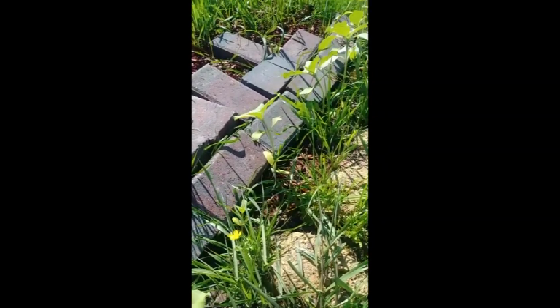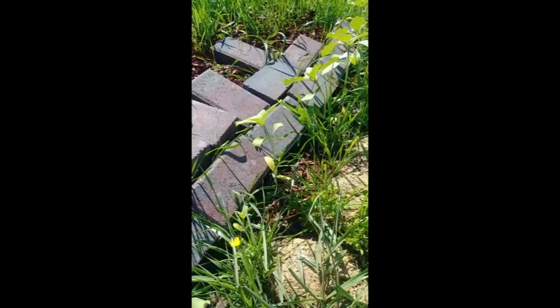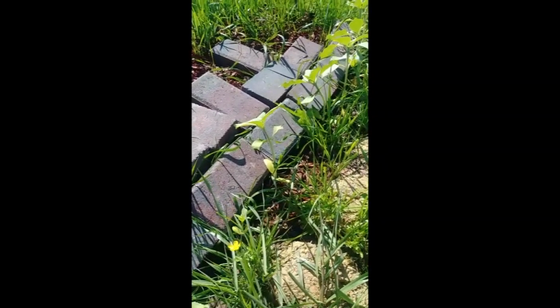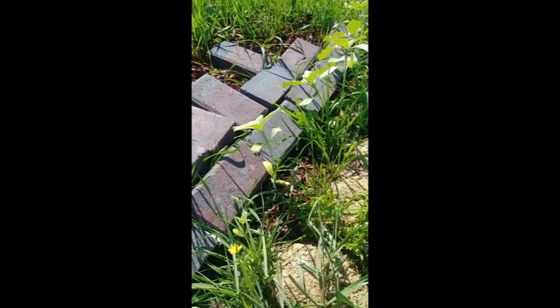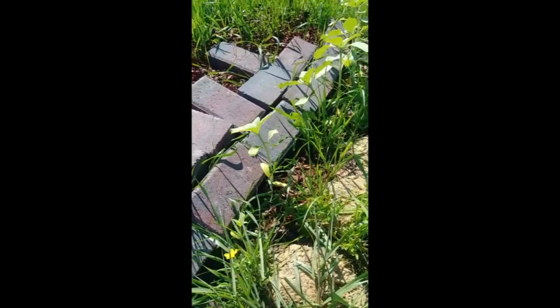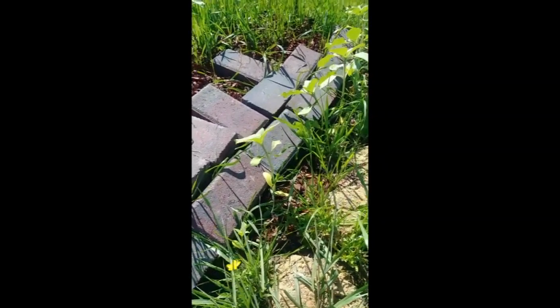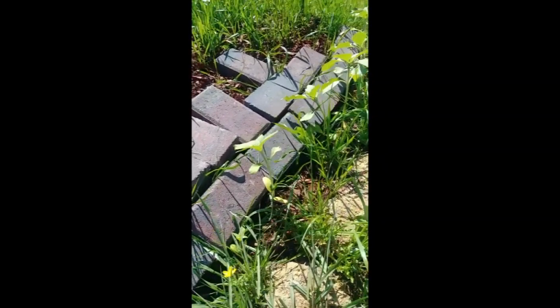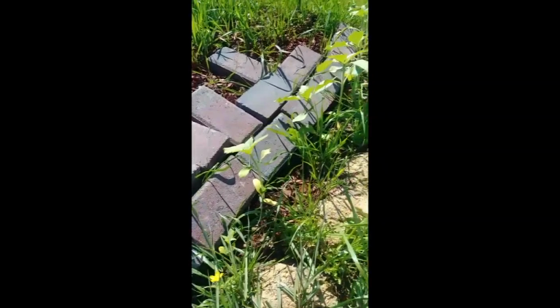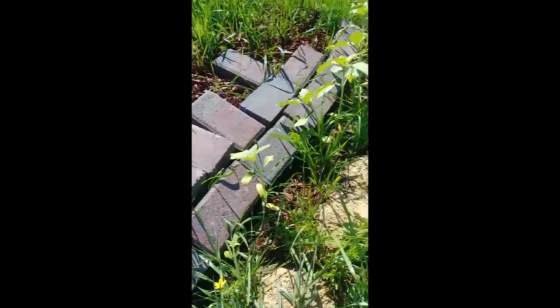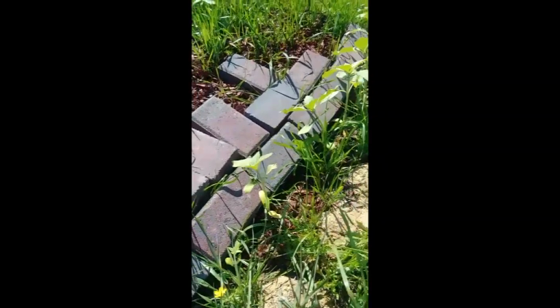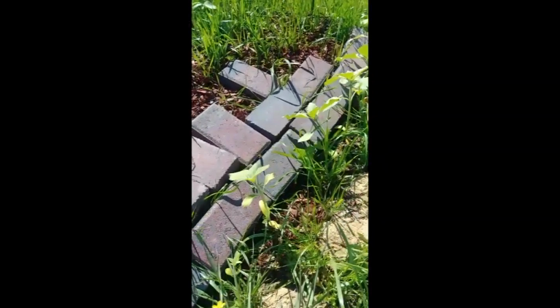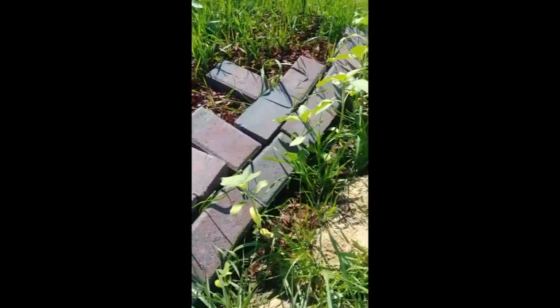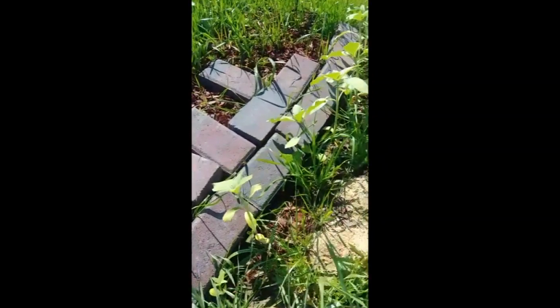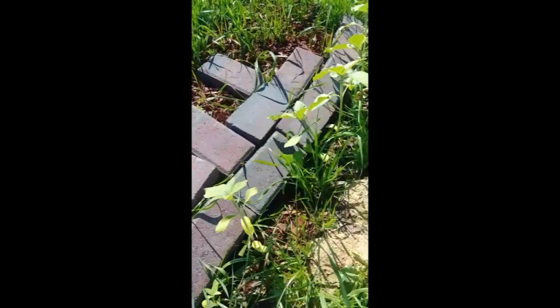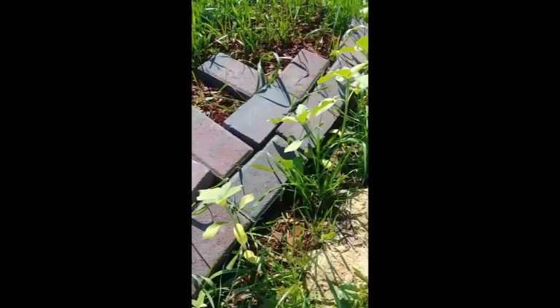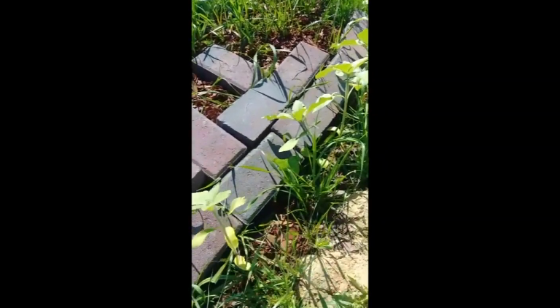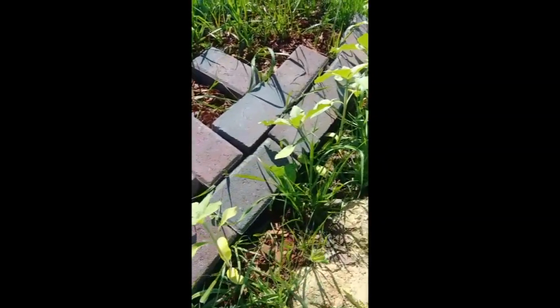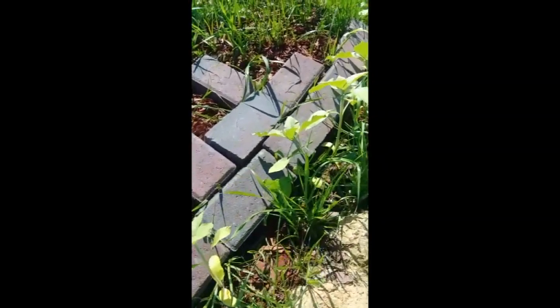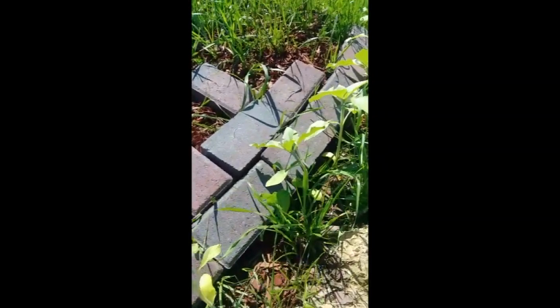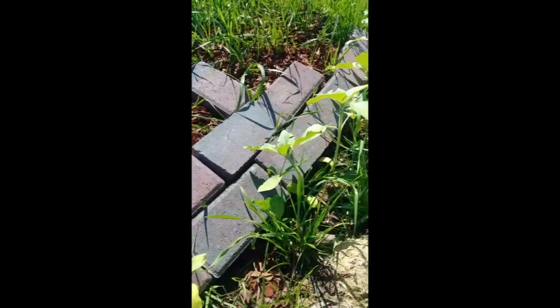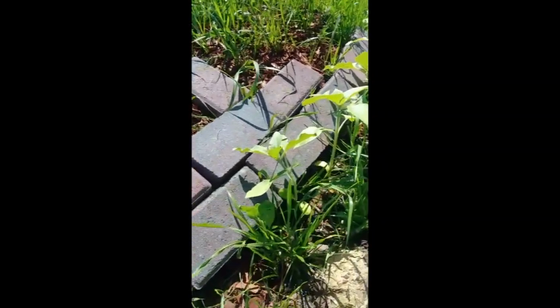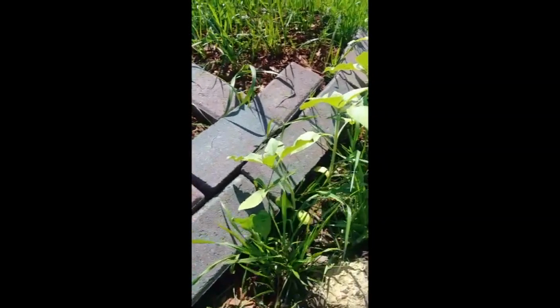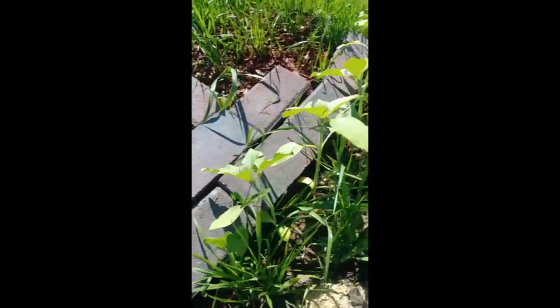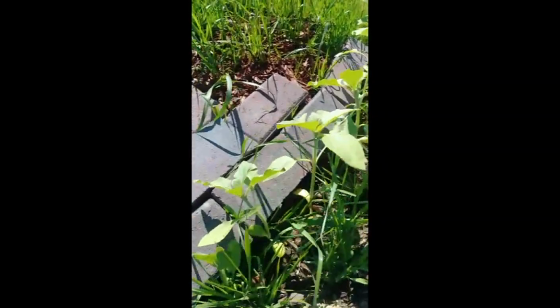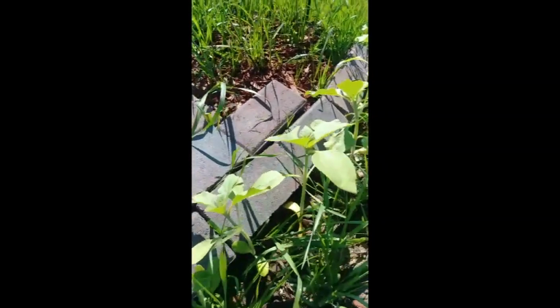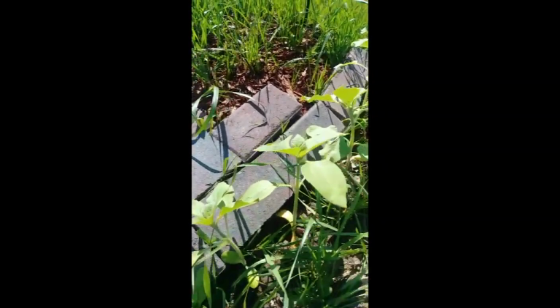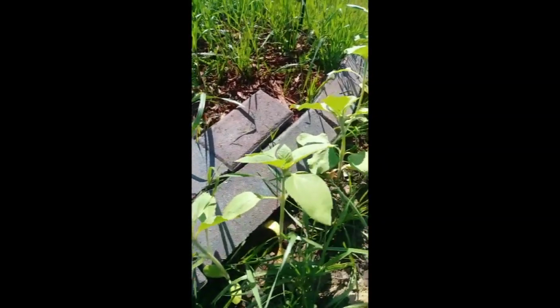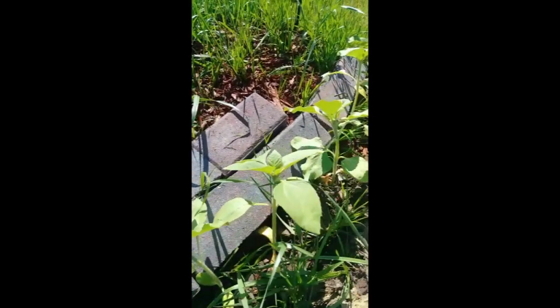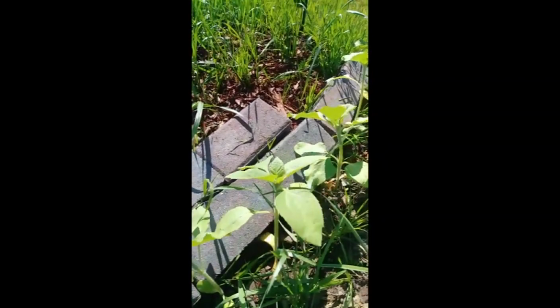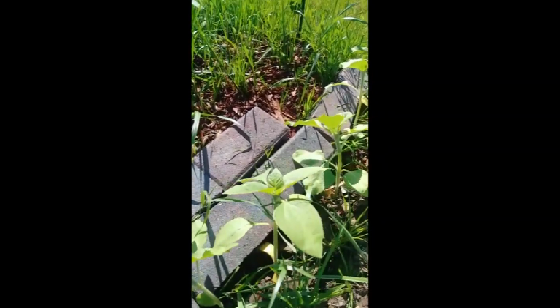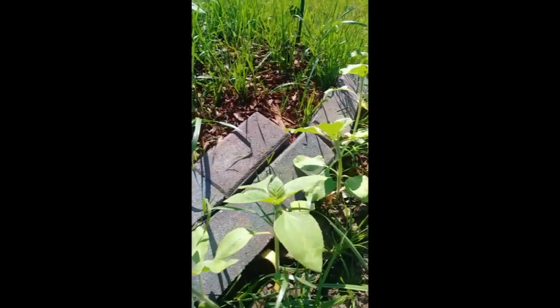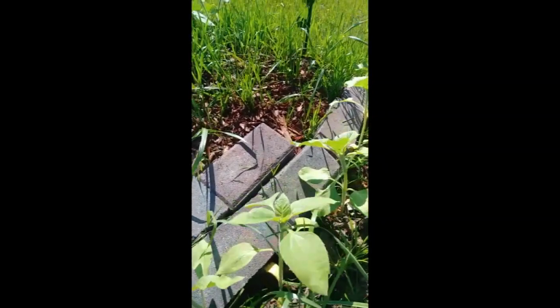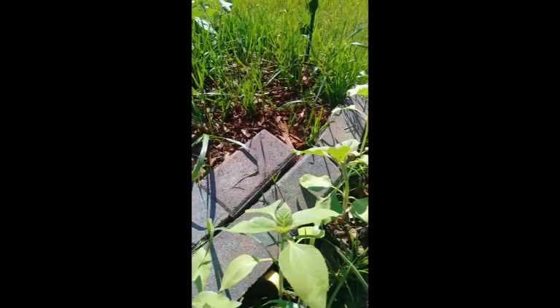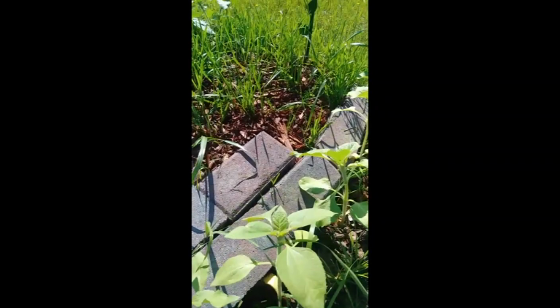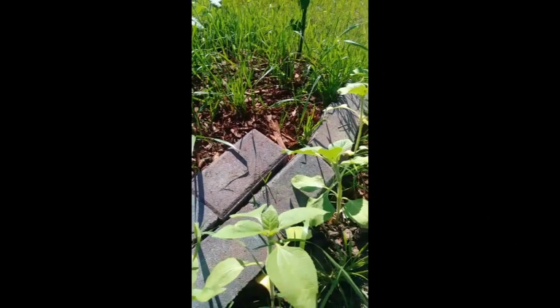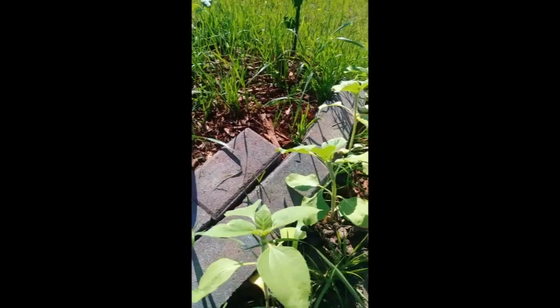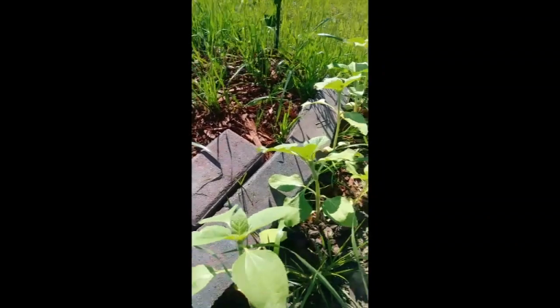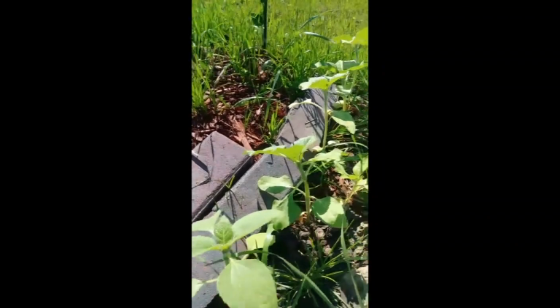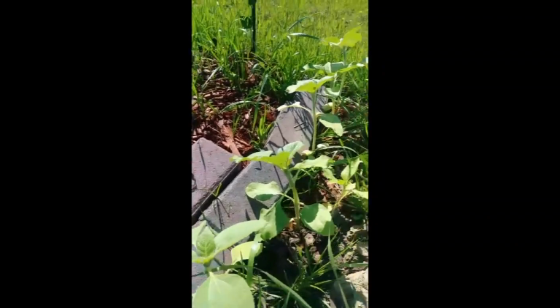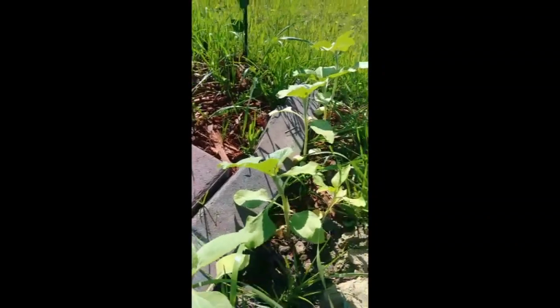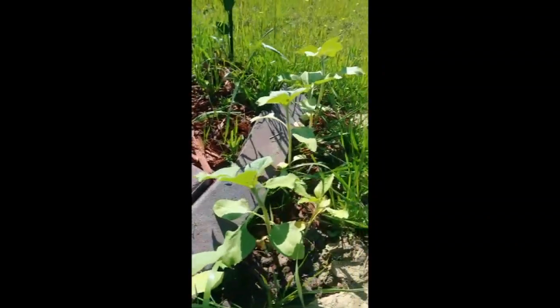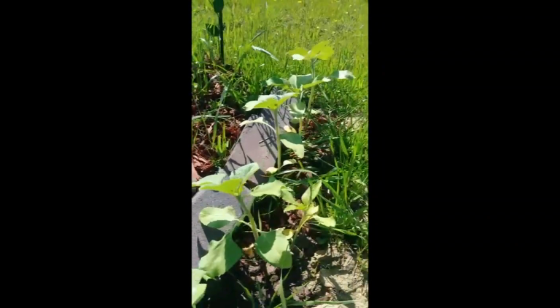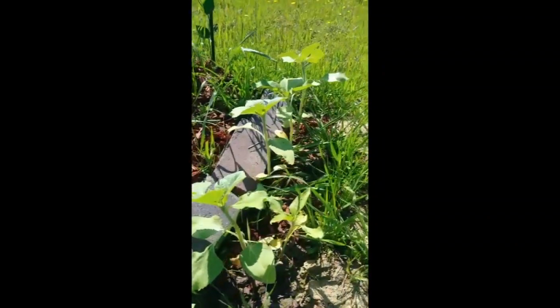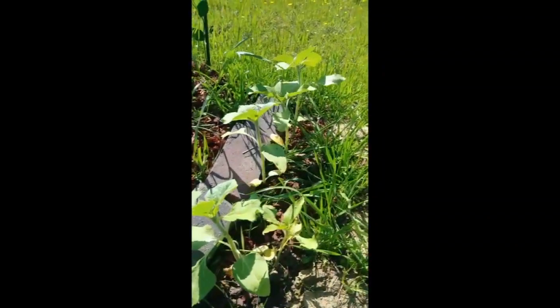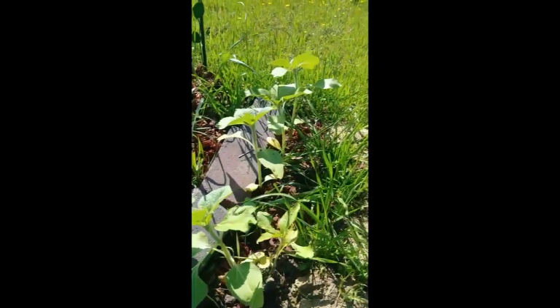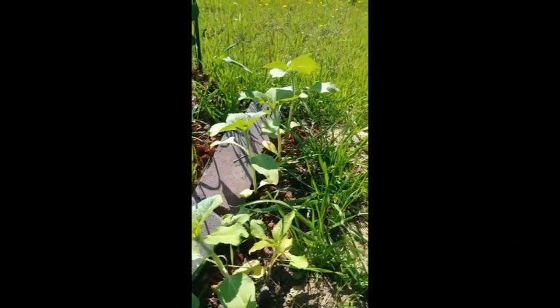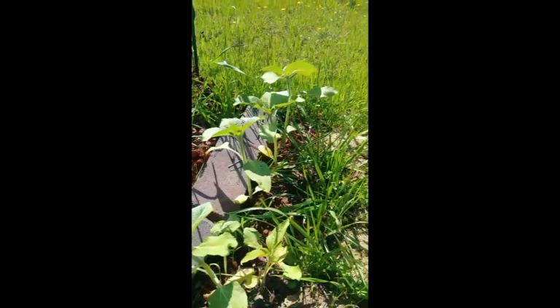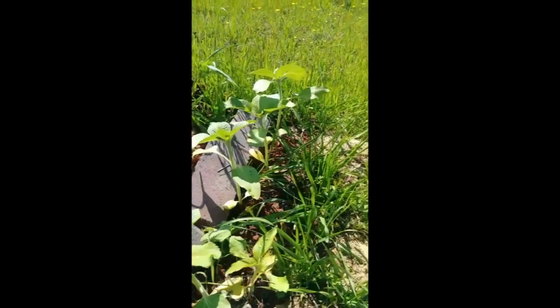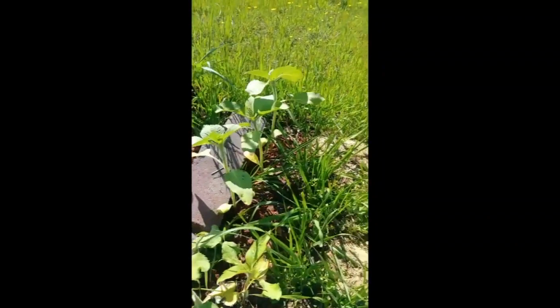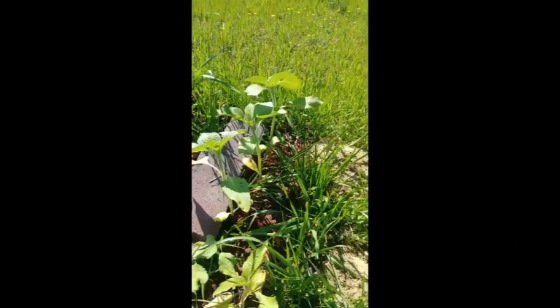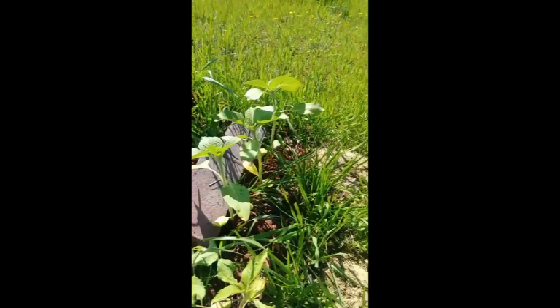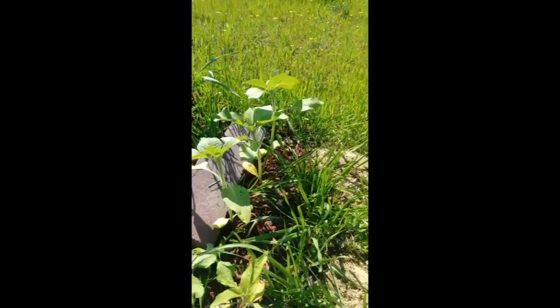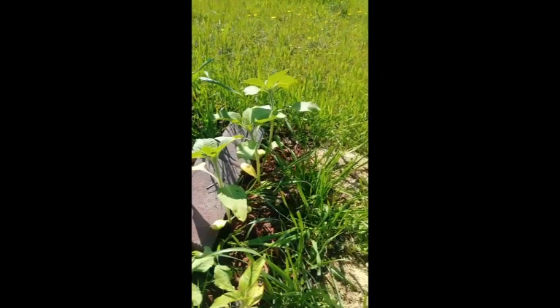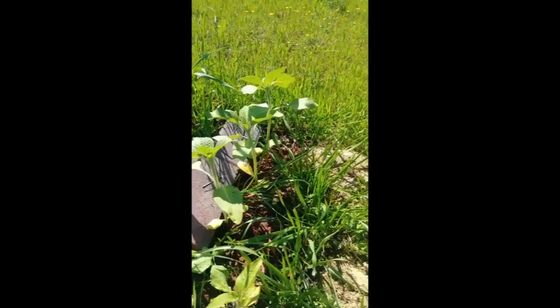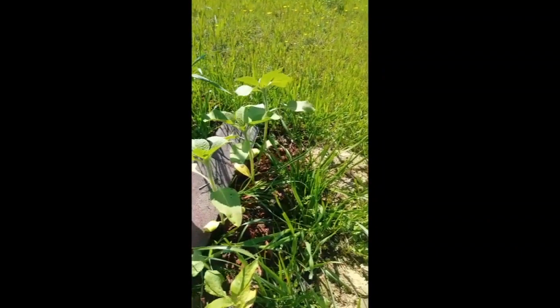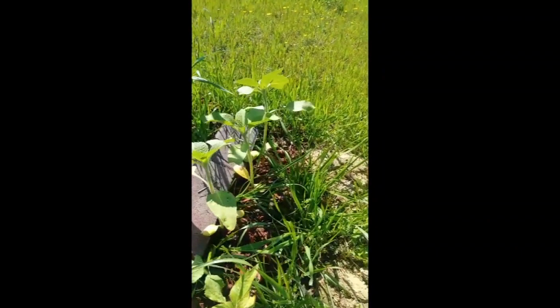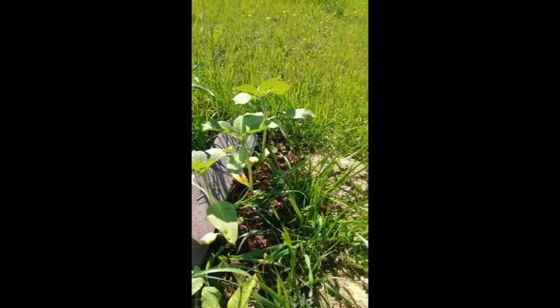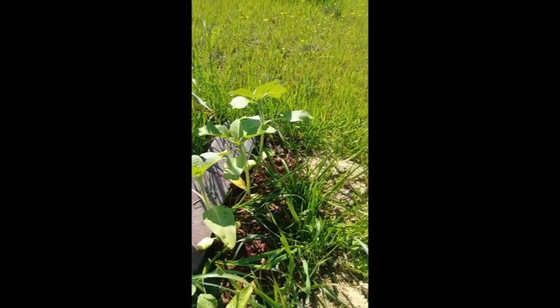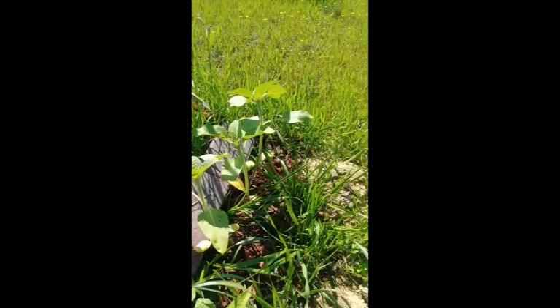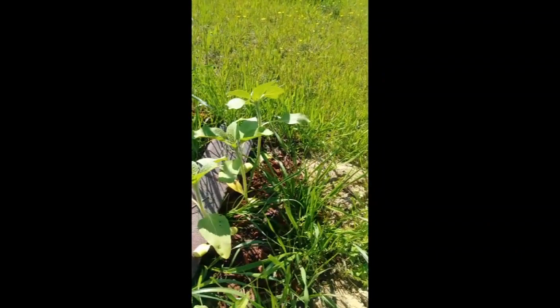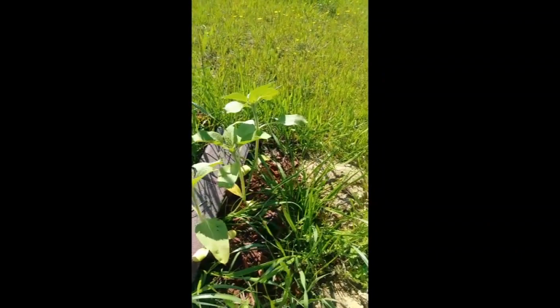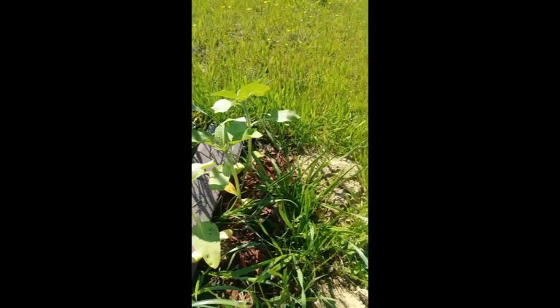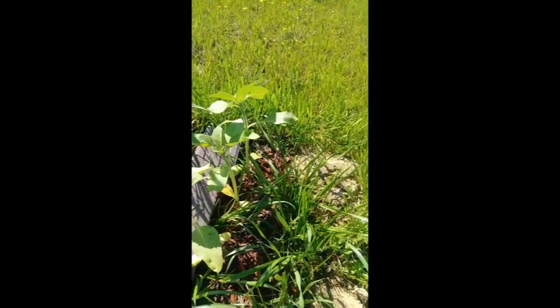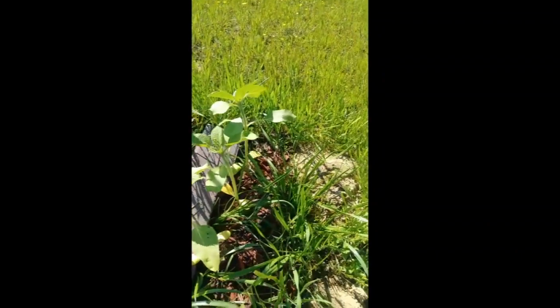Those bricks are there just kind of covering up some of the weeds, and it's about time to go to the other side with them. They won't stay there, though.